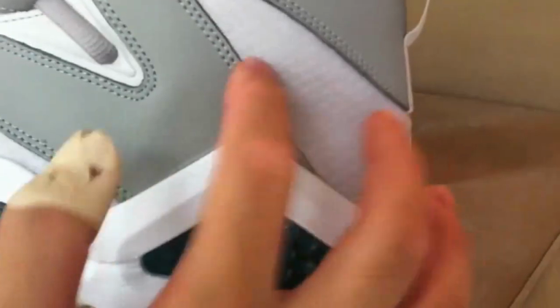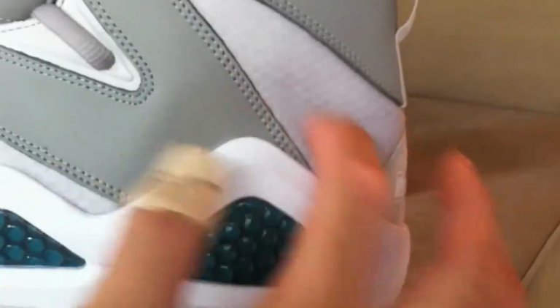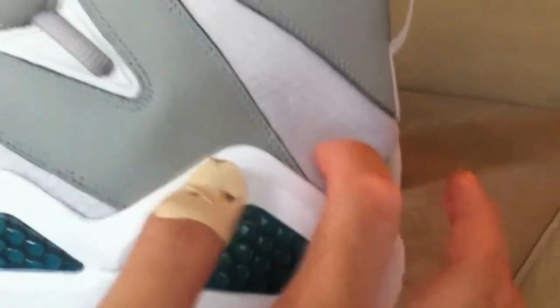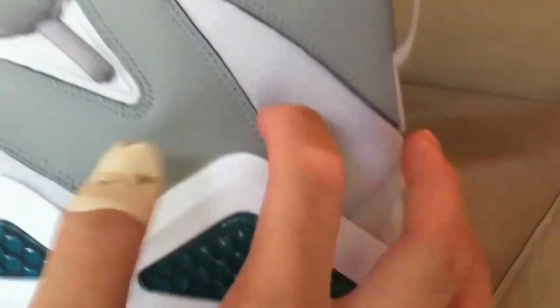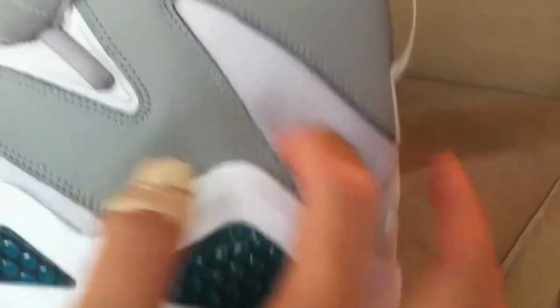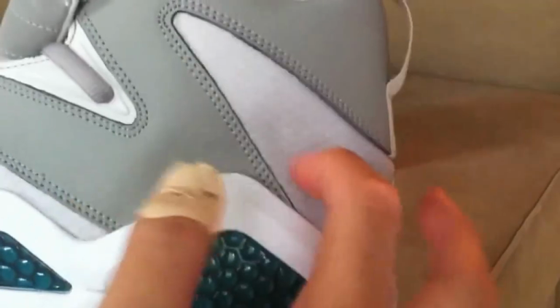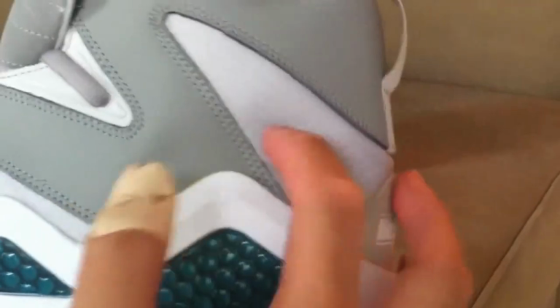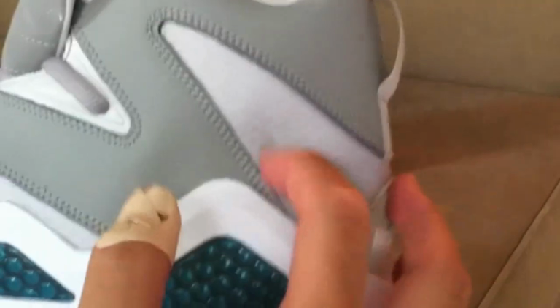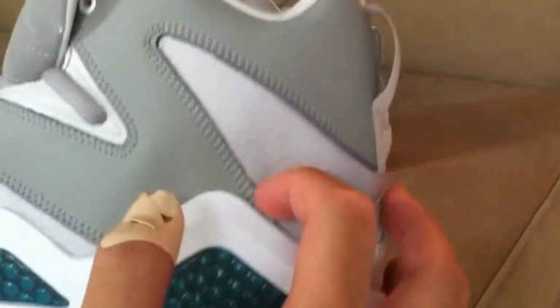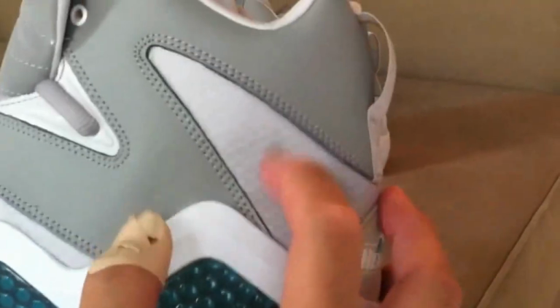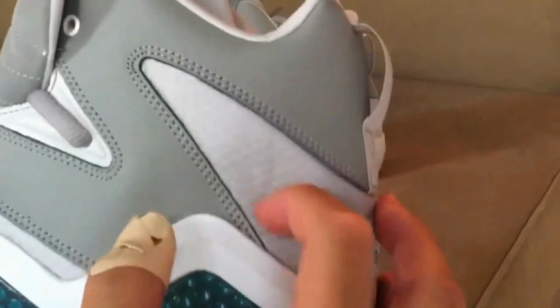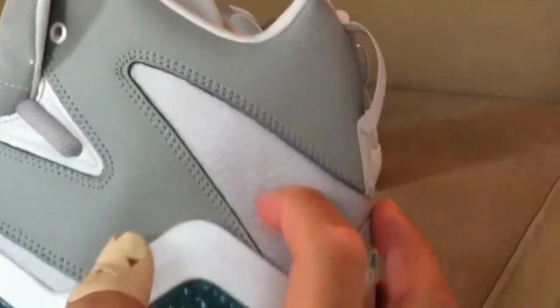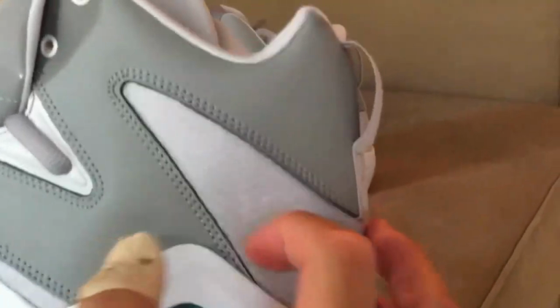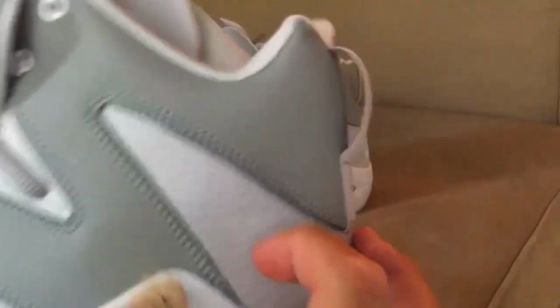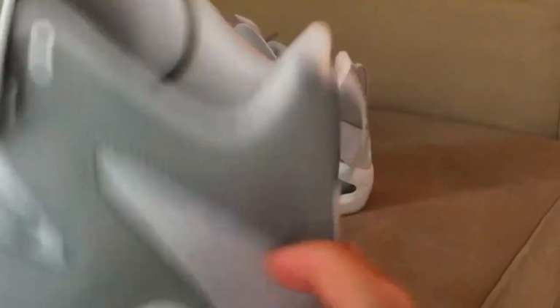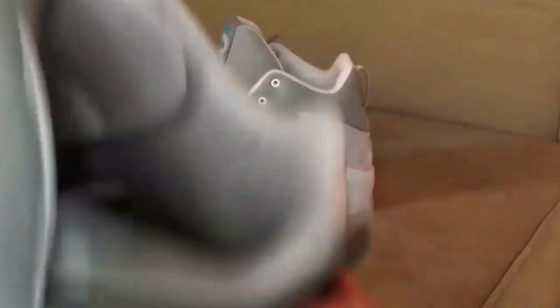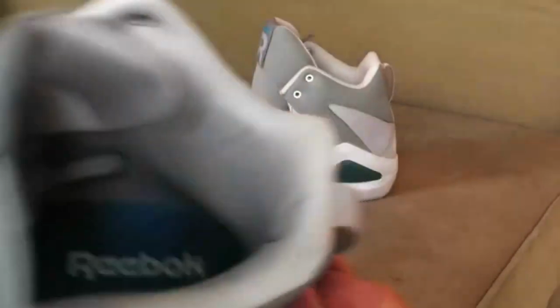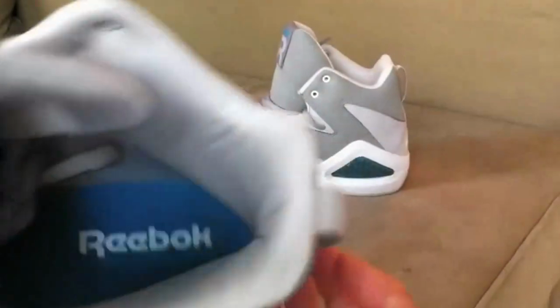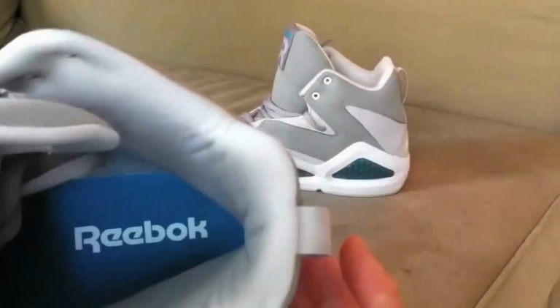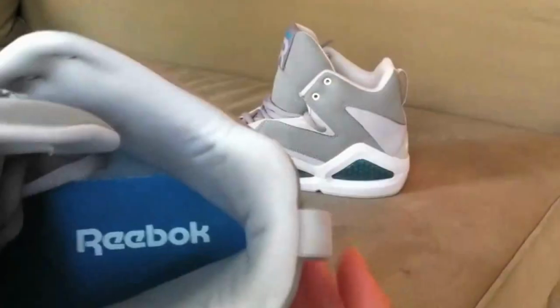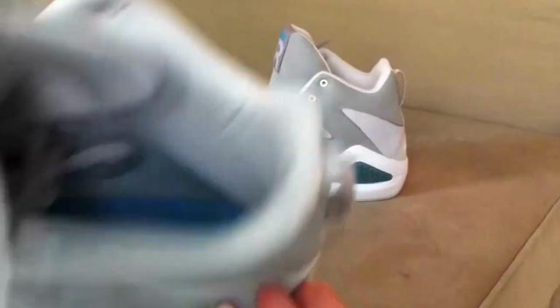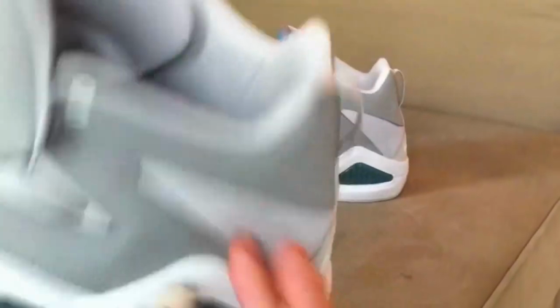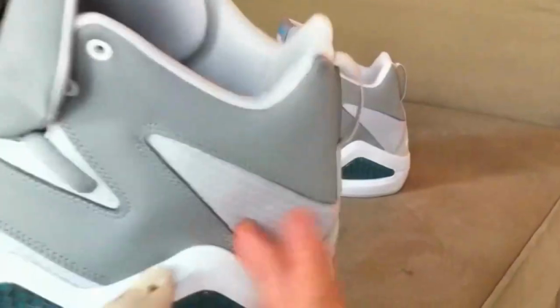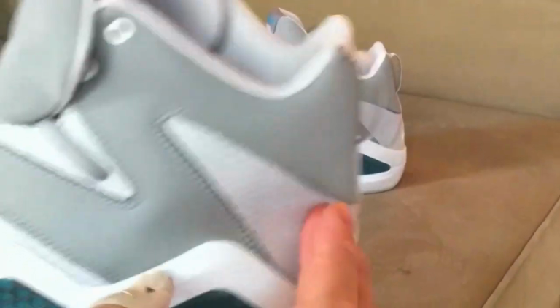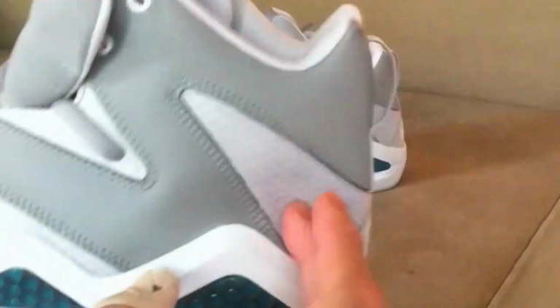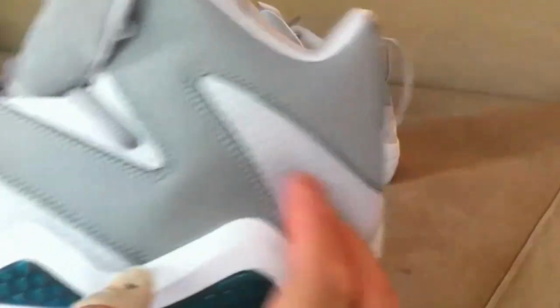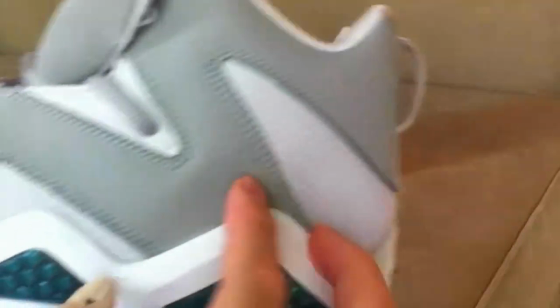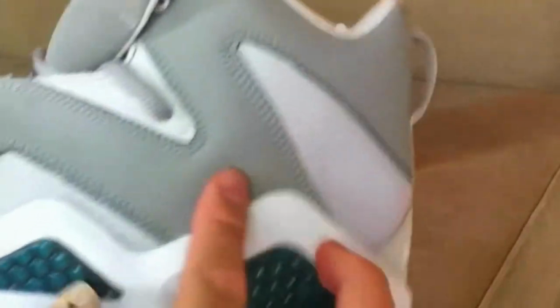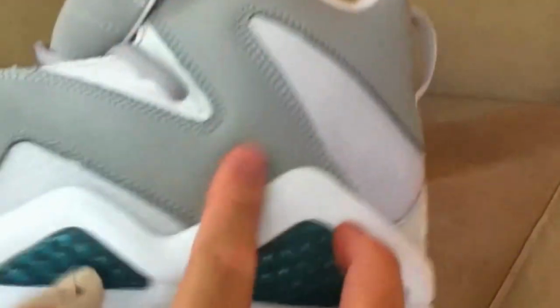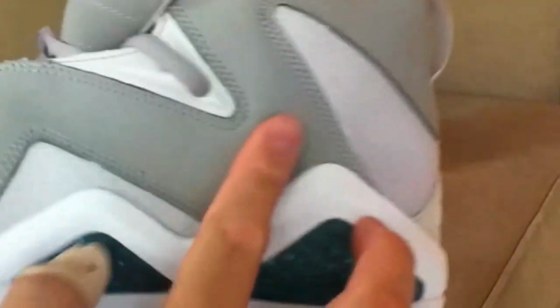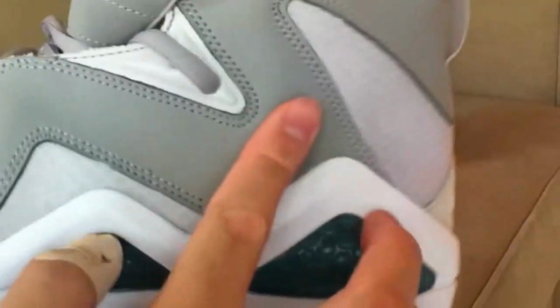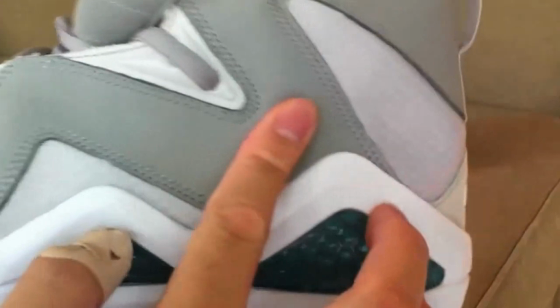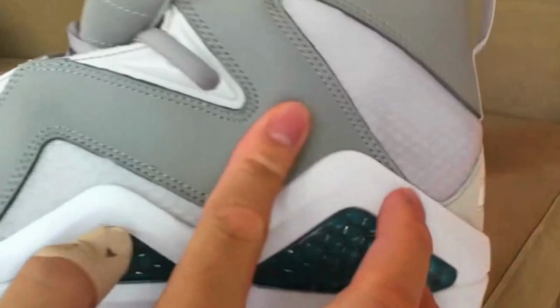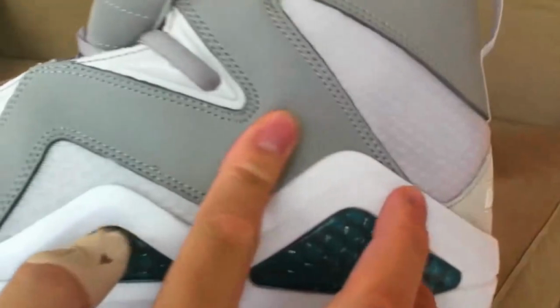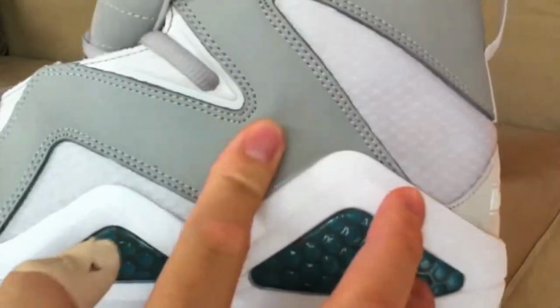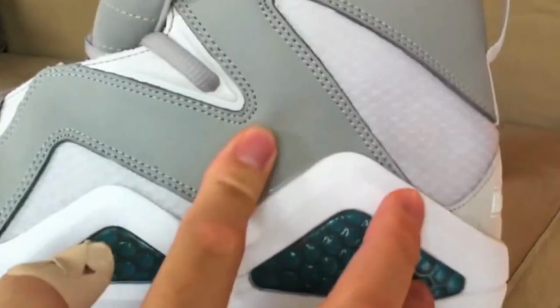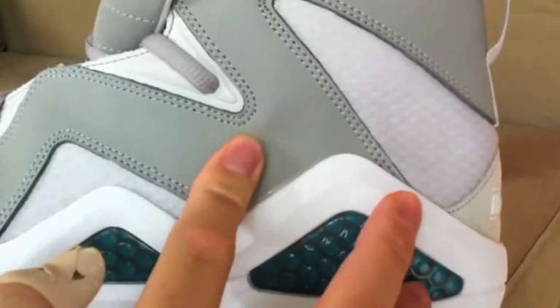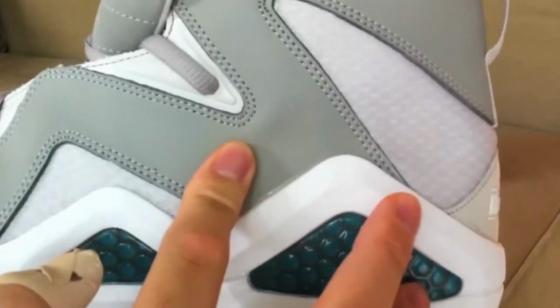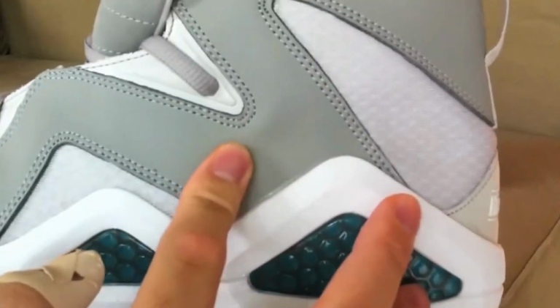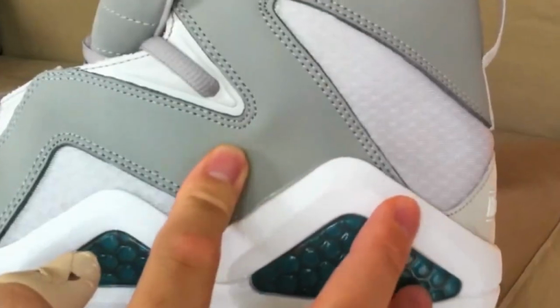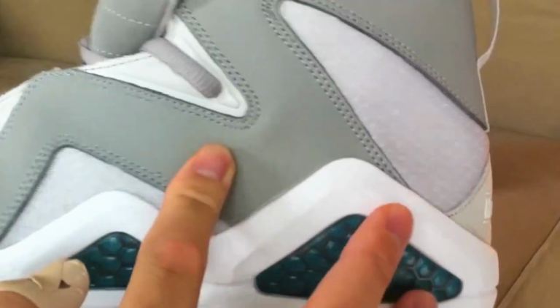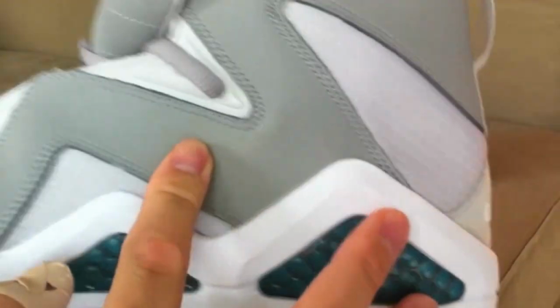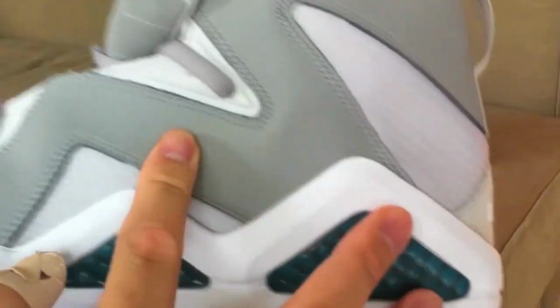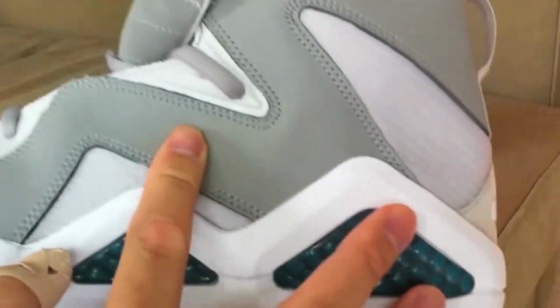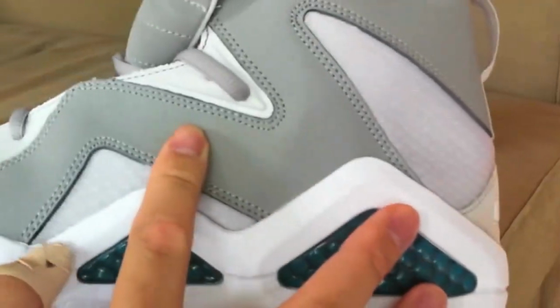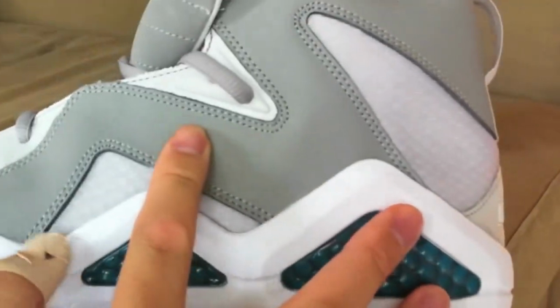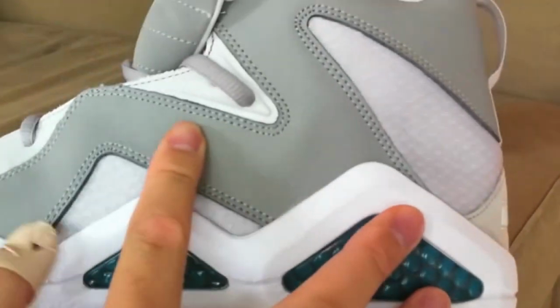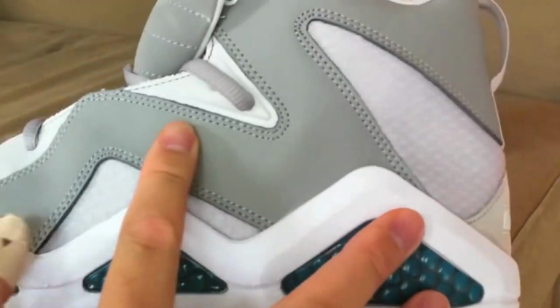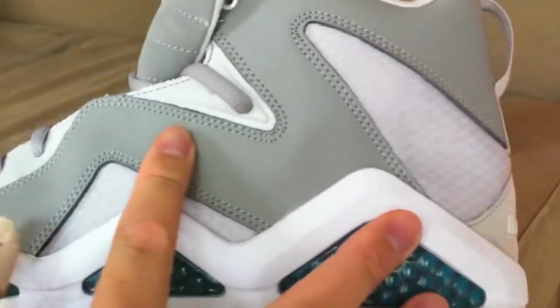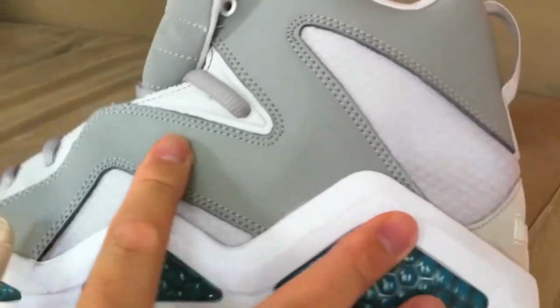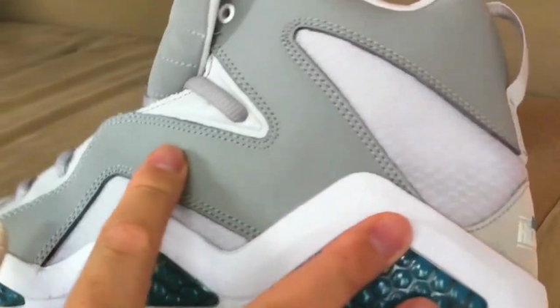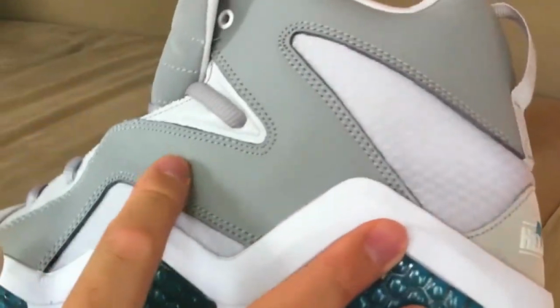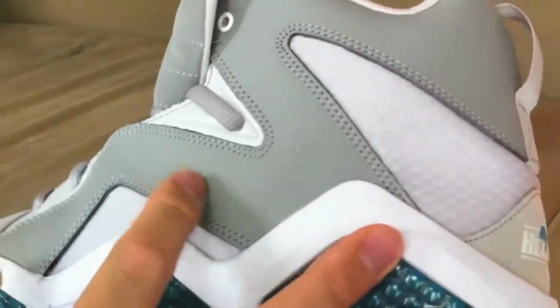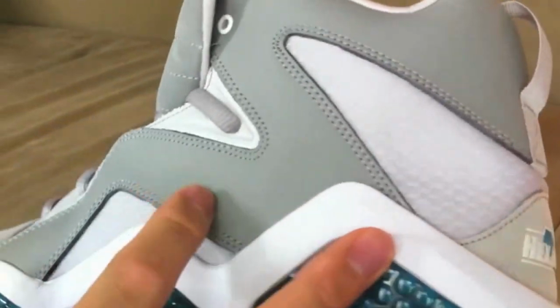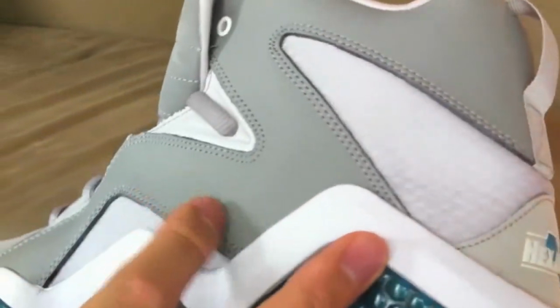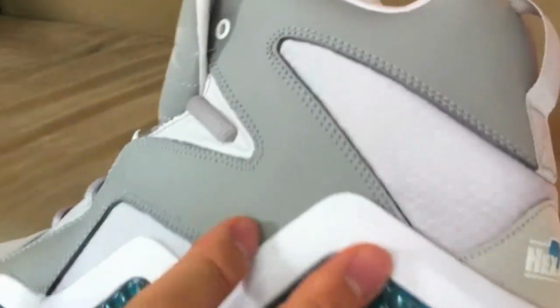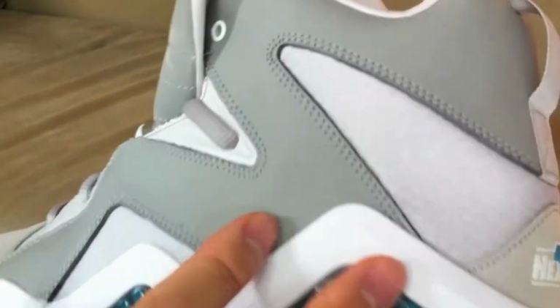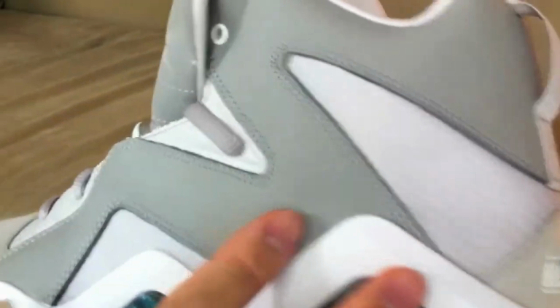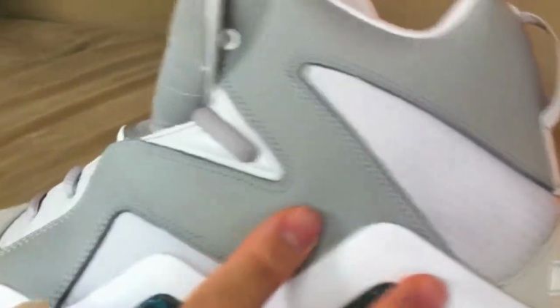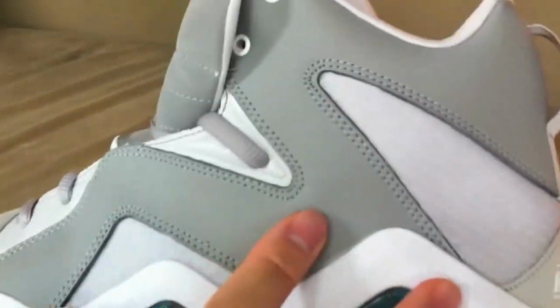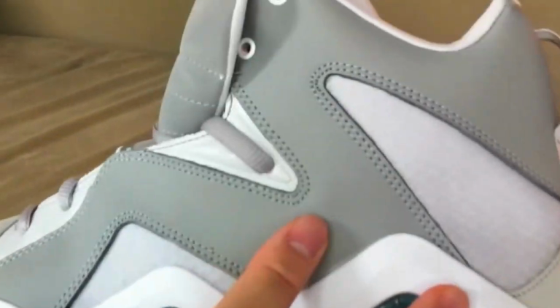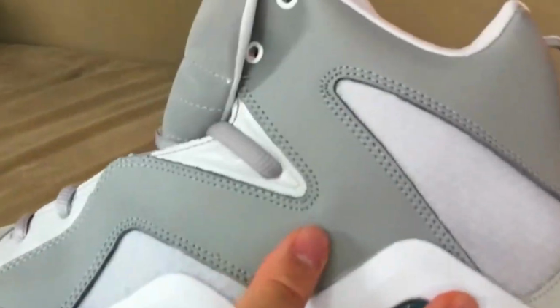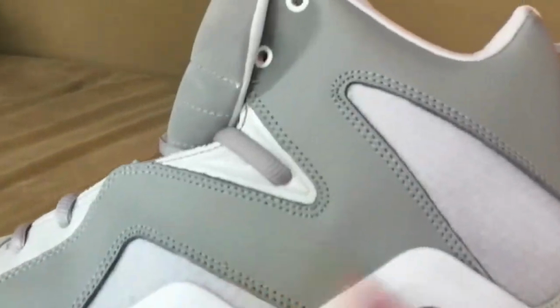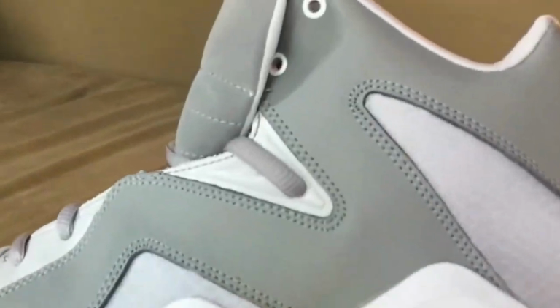Looking at the bottom sole — there's a breathable mesh material right here on the upper, and kind of a tumbled leather, though it's hard to tell exactly.